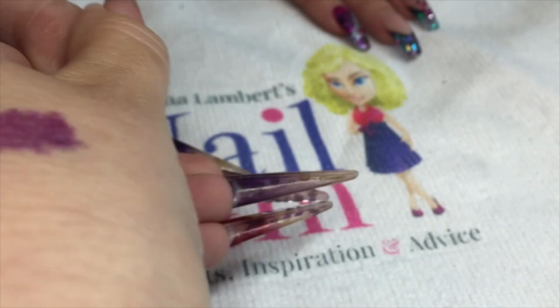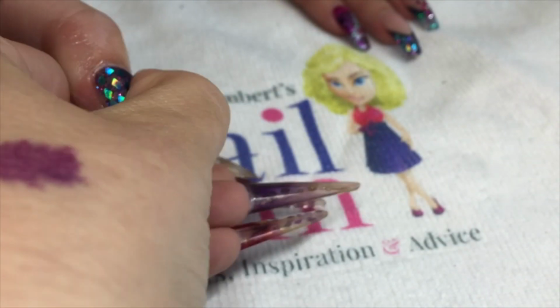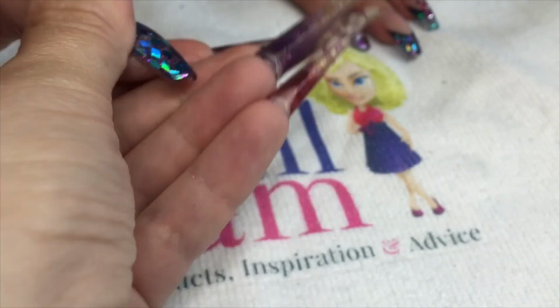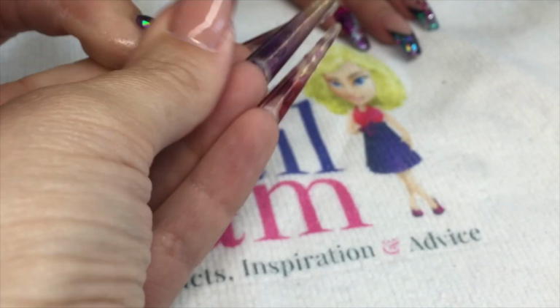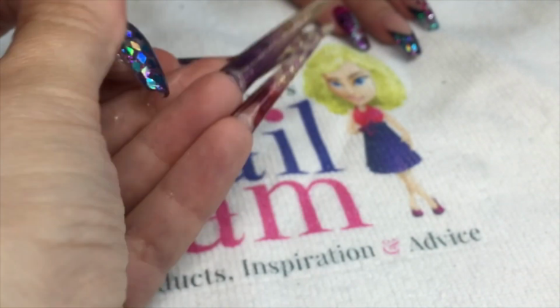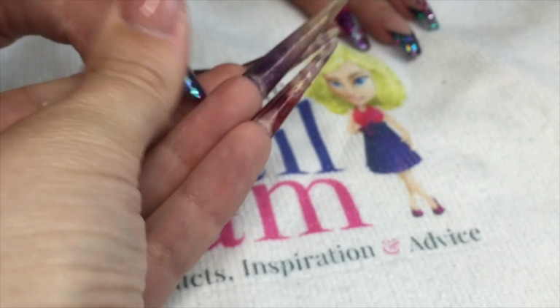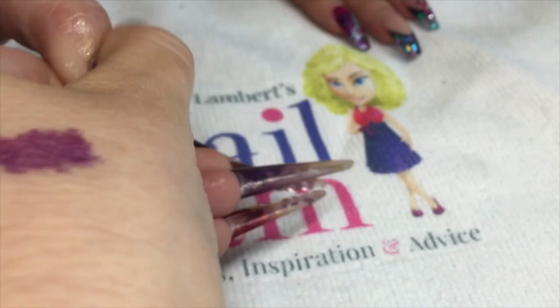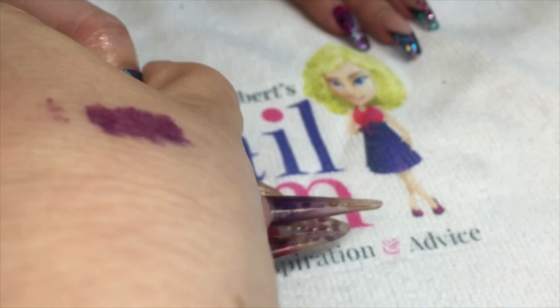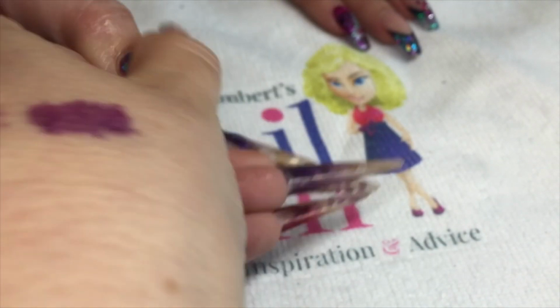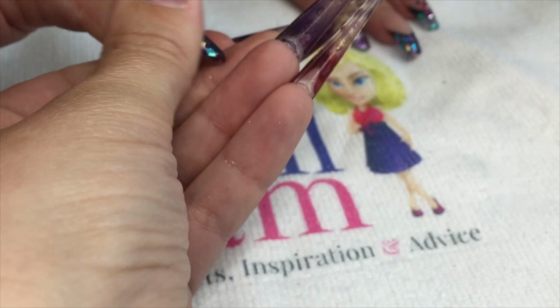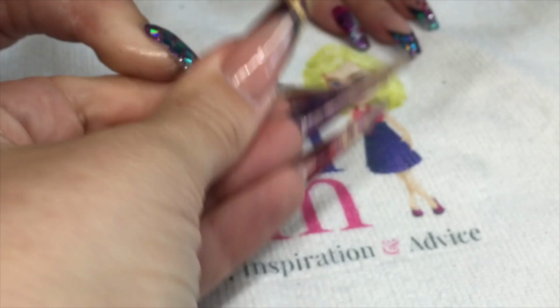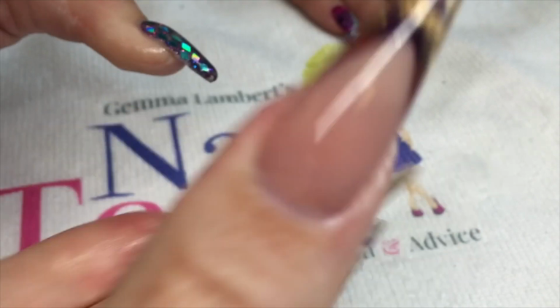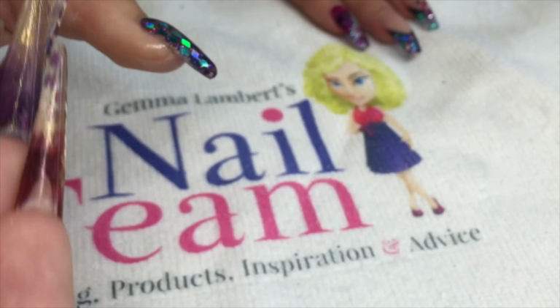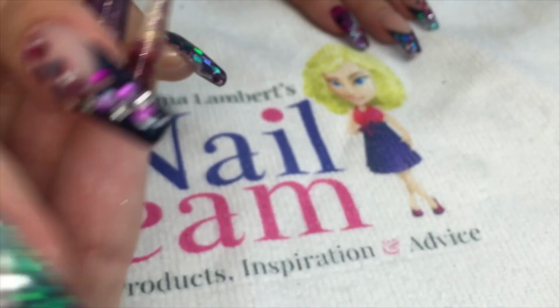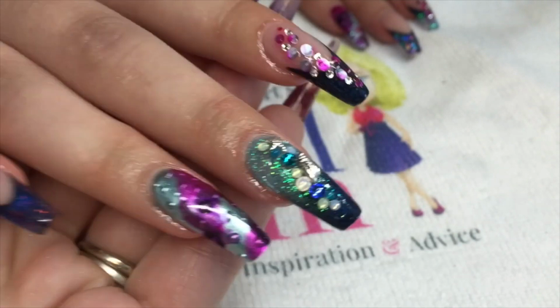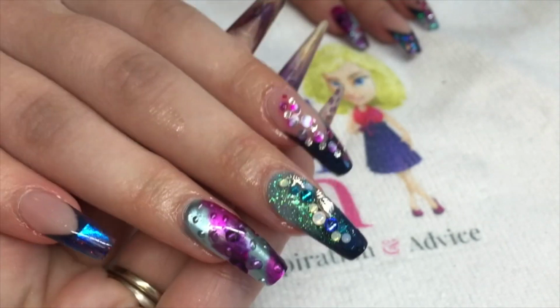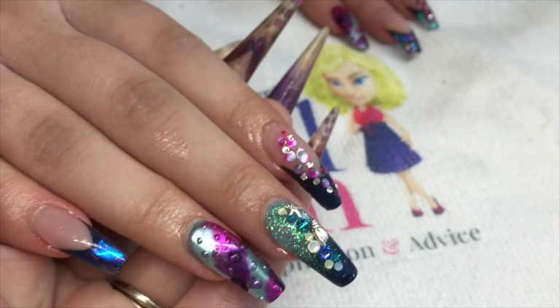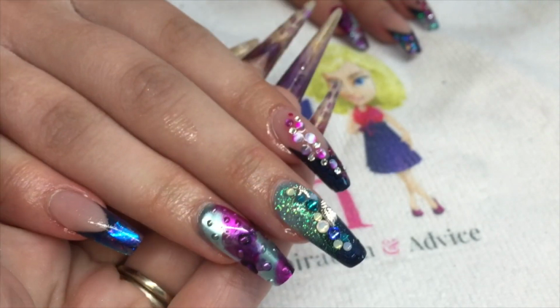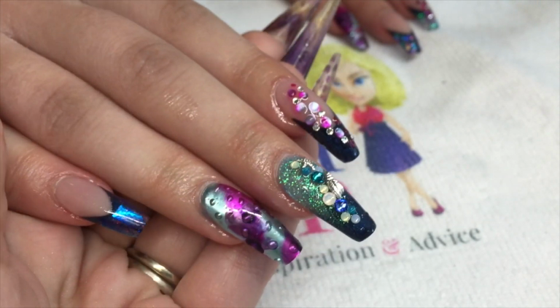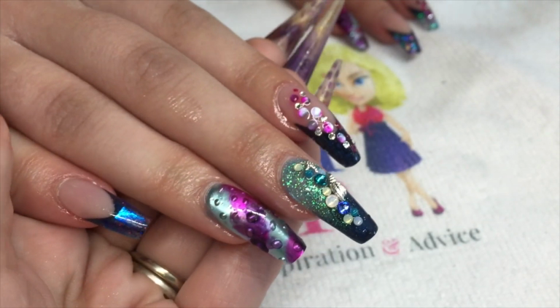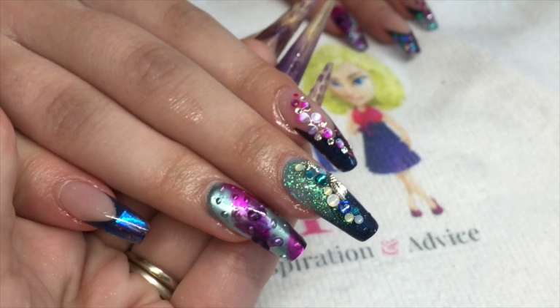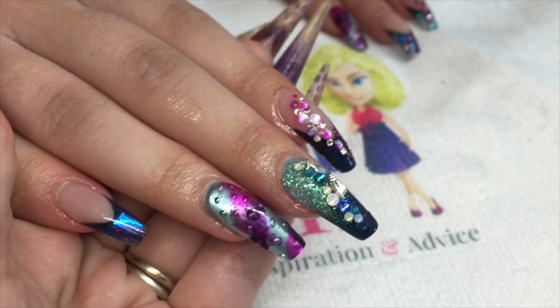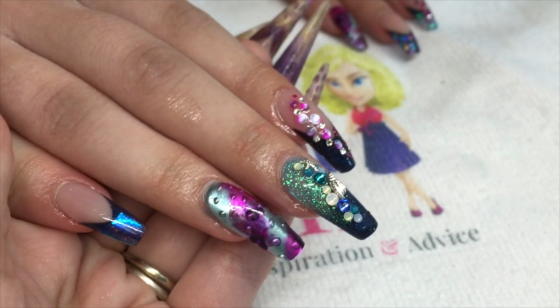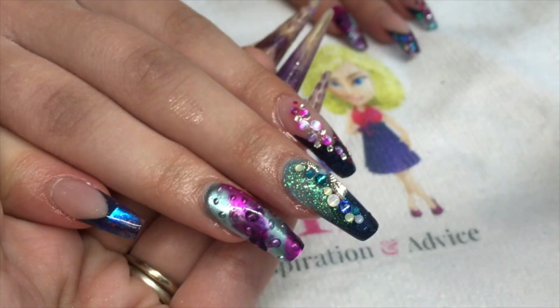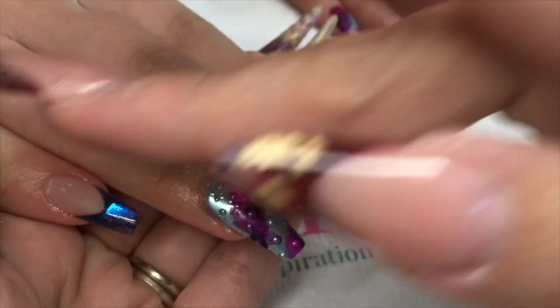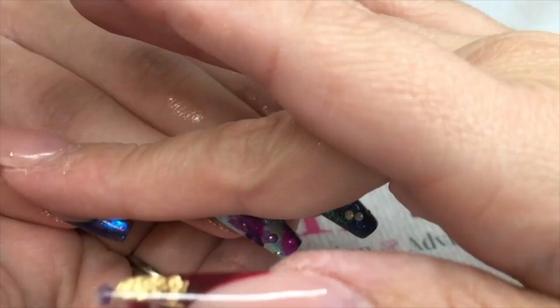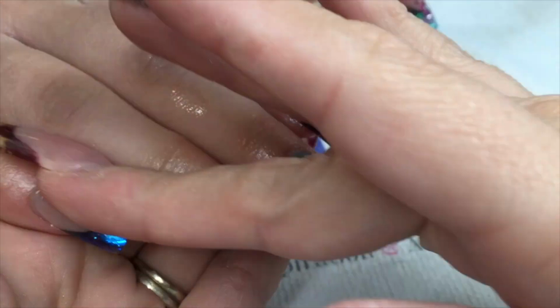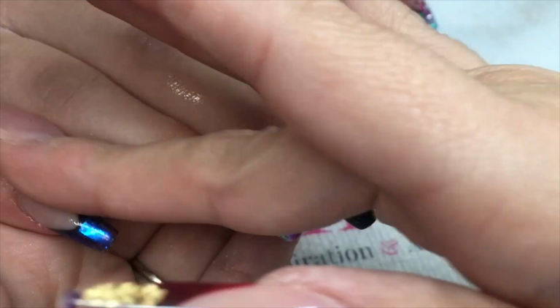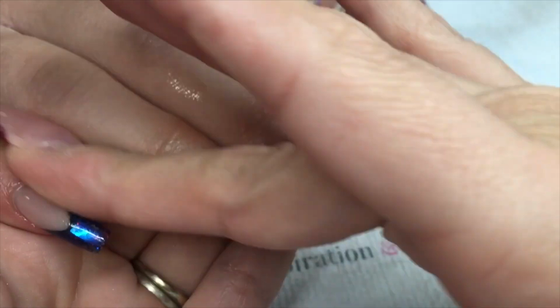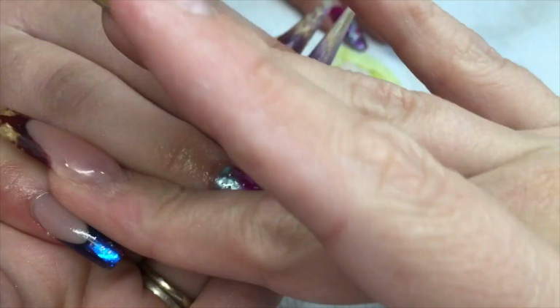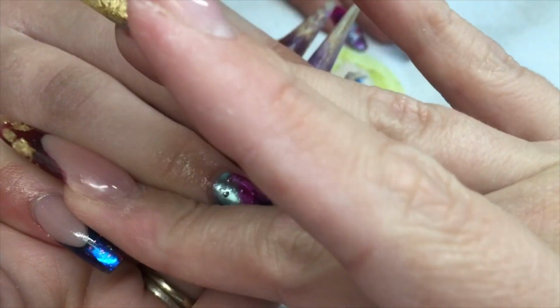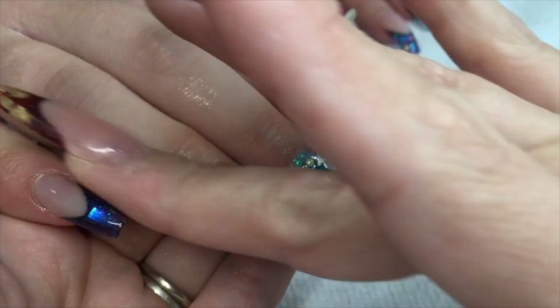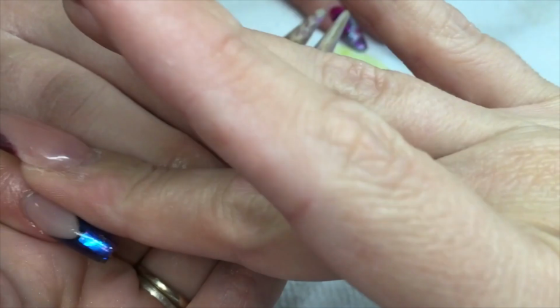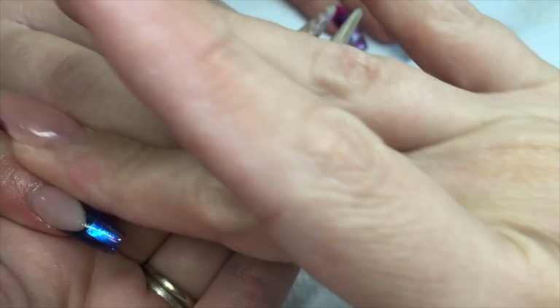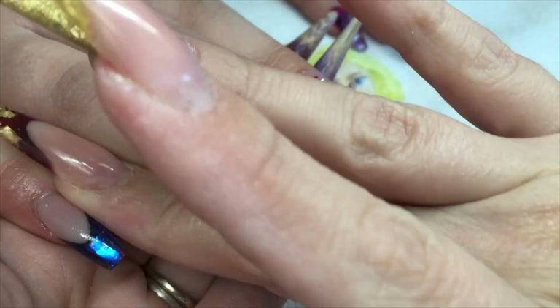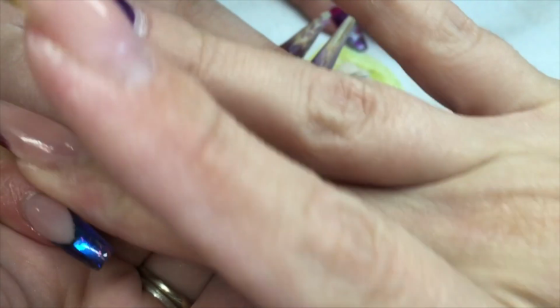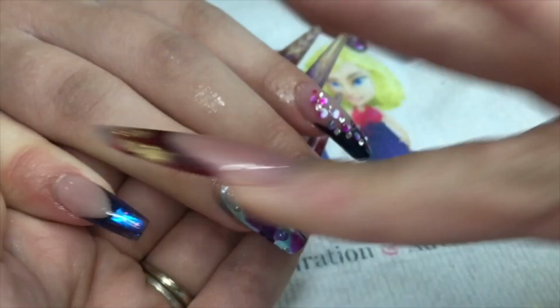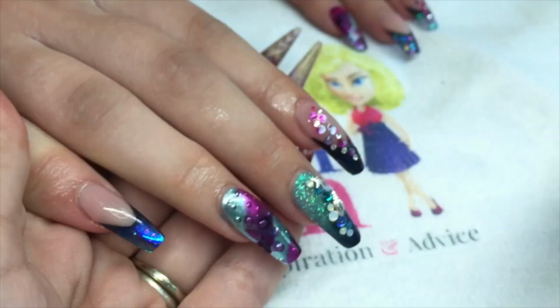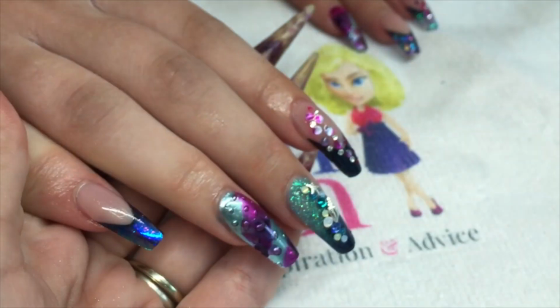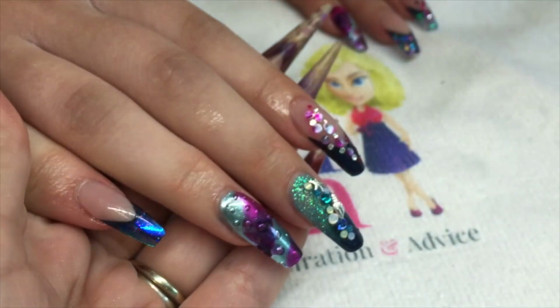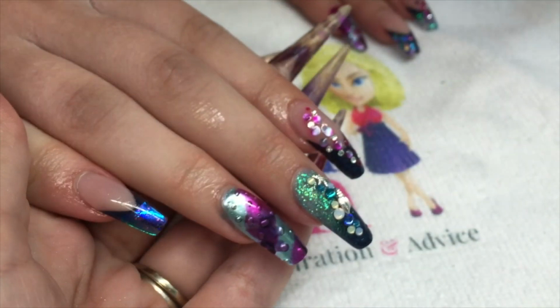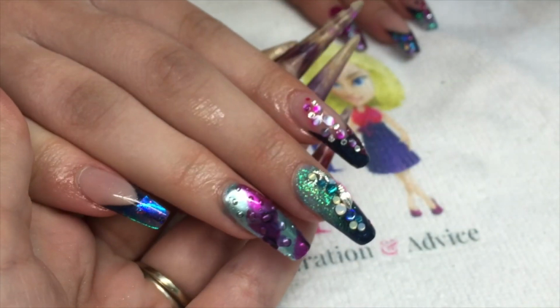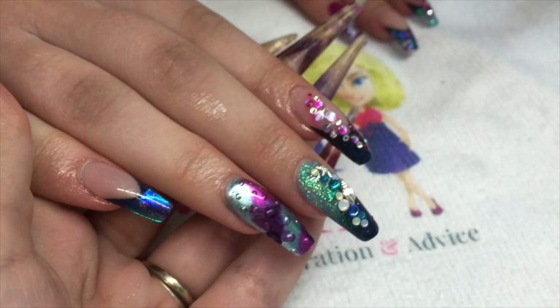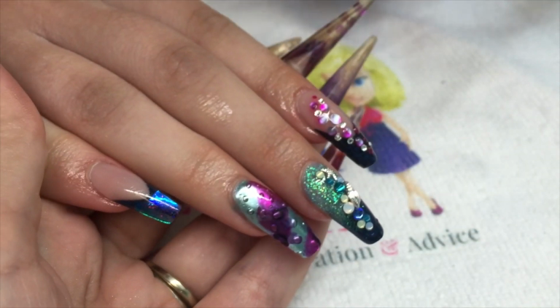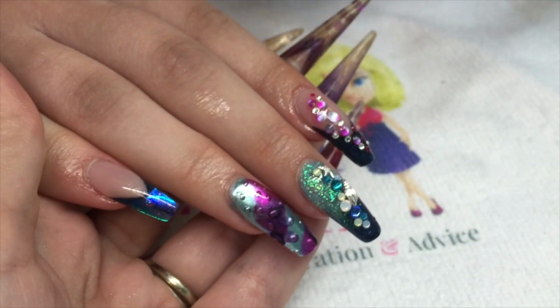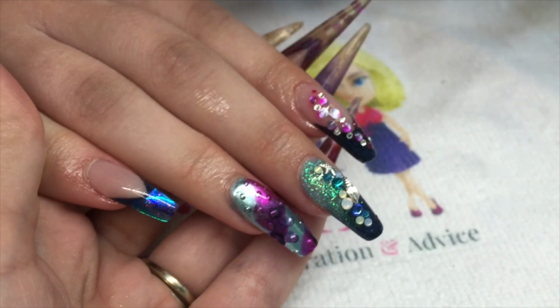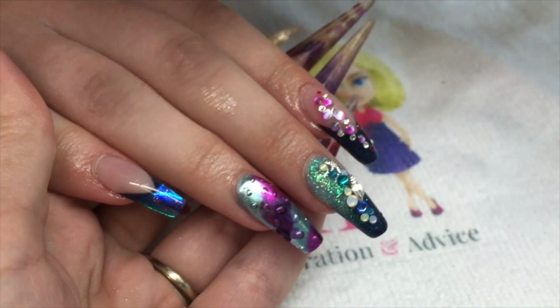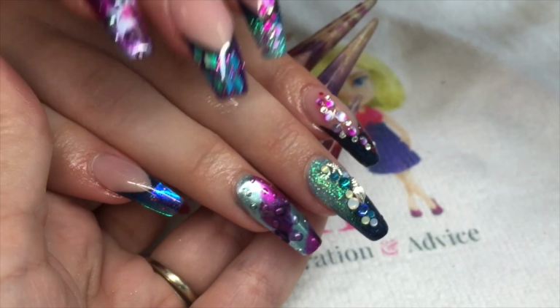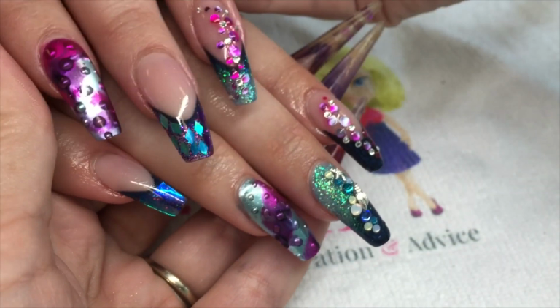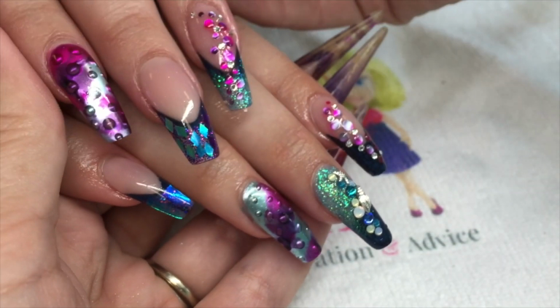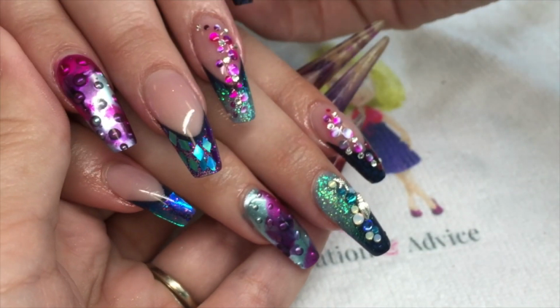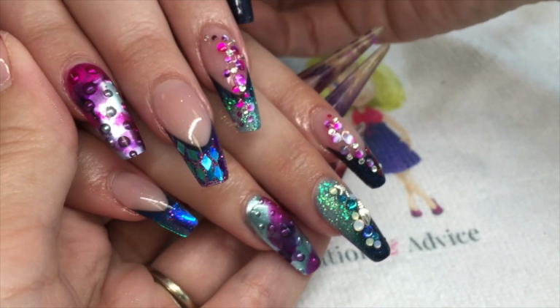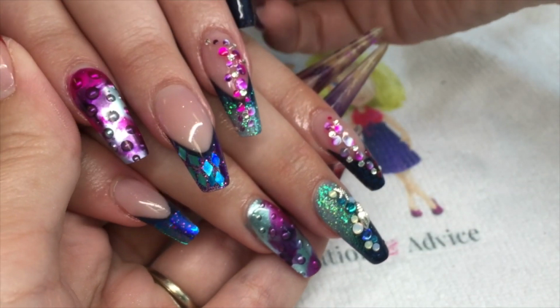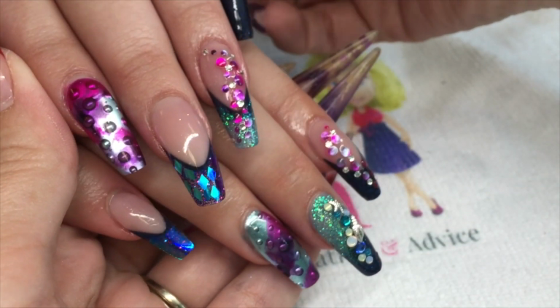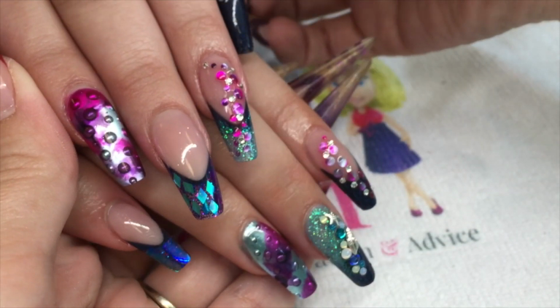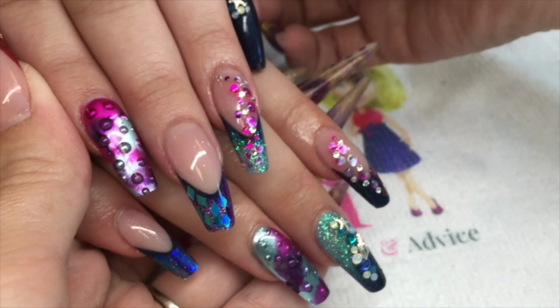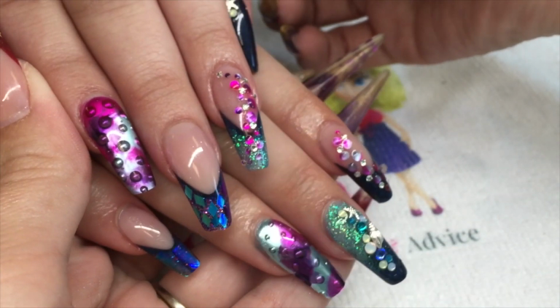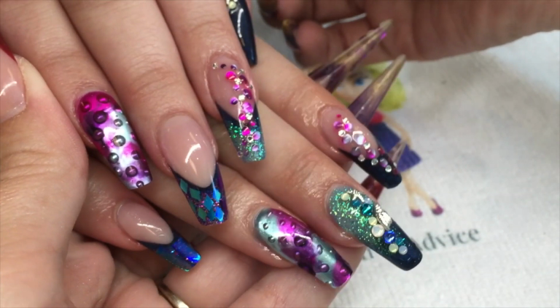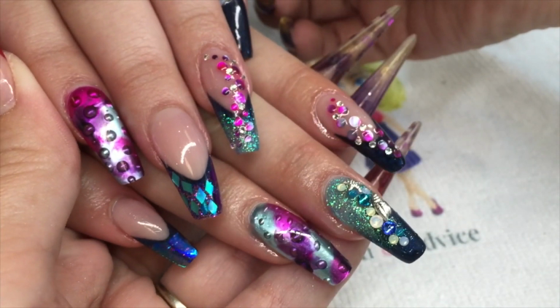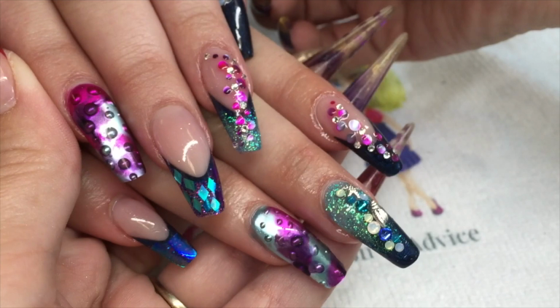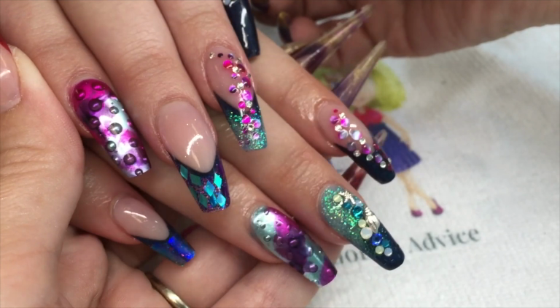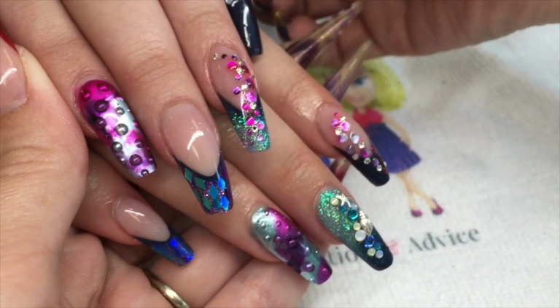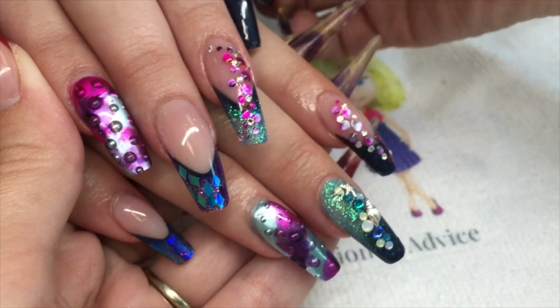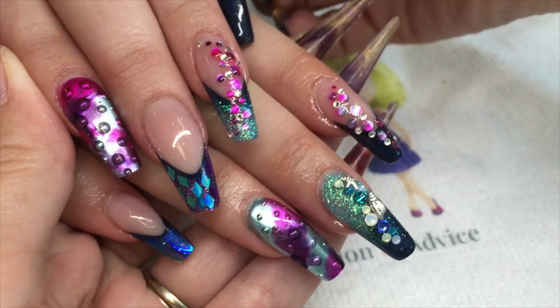Finish off with cuticle oil and massaging, and that's the next video tutorial done guys. I hope you like the angel paper nail — see you soon.